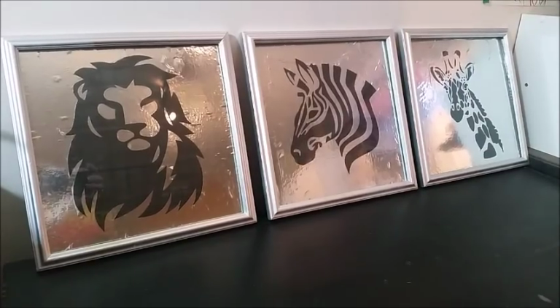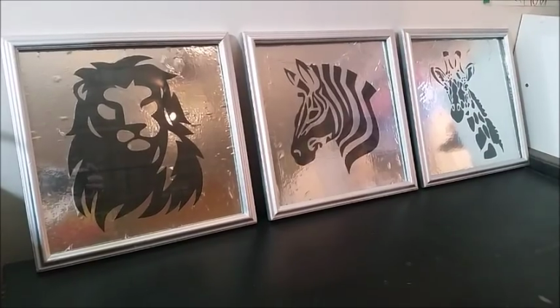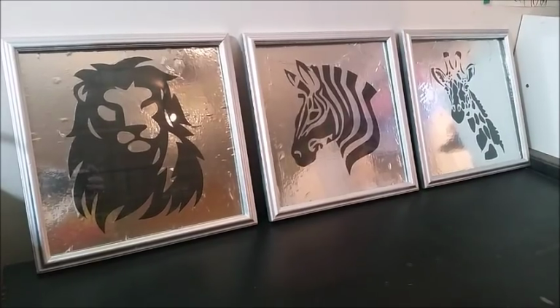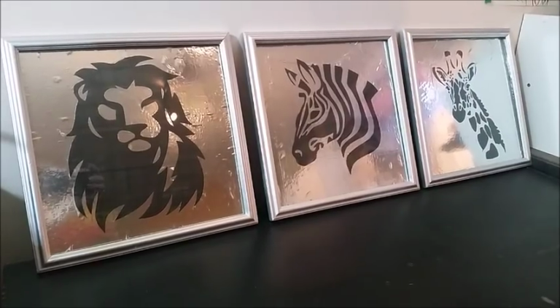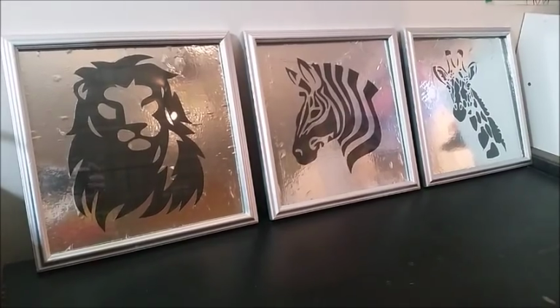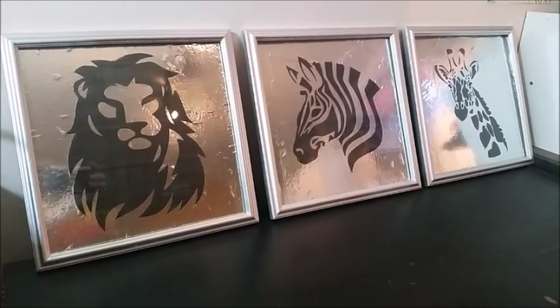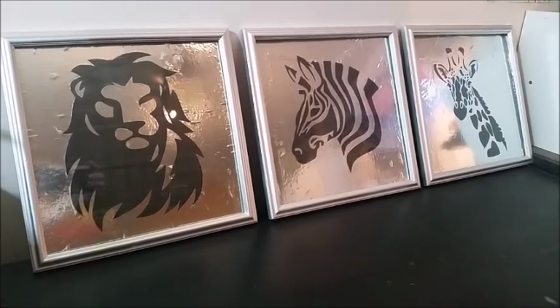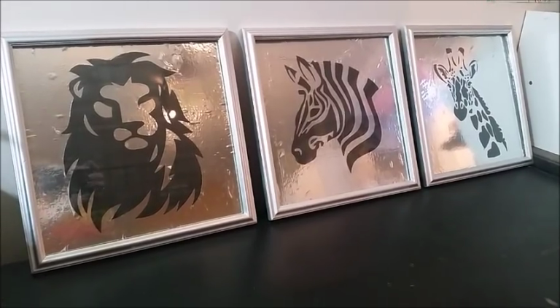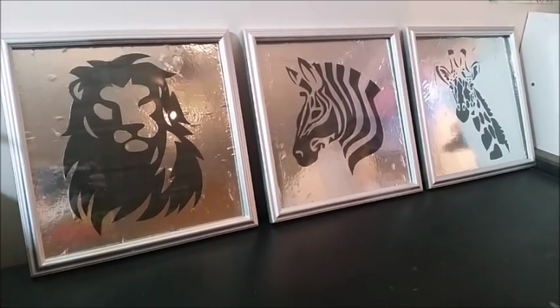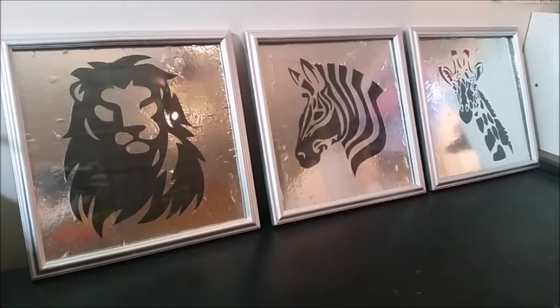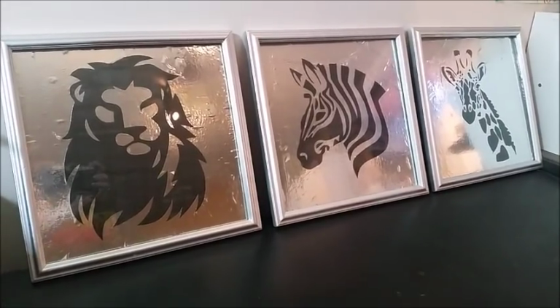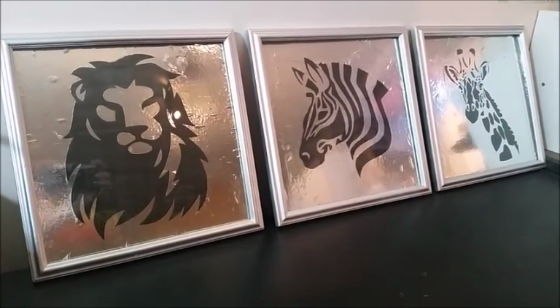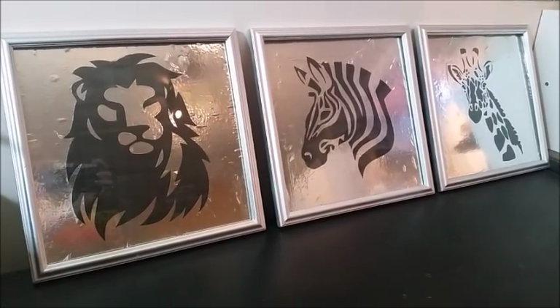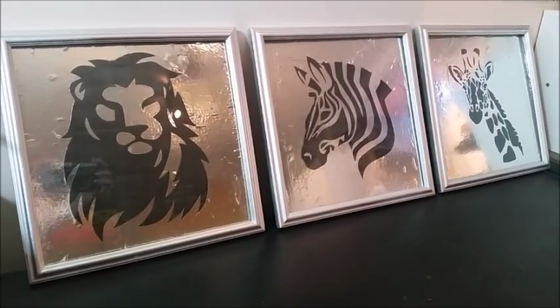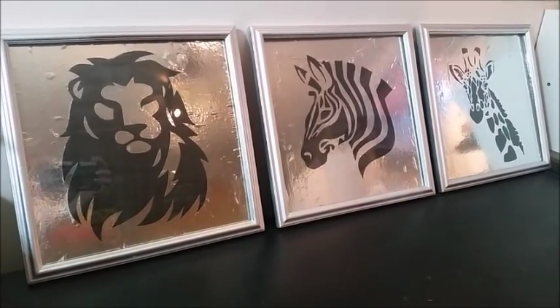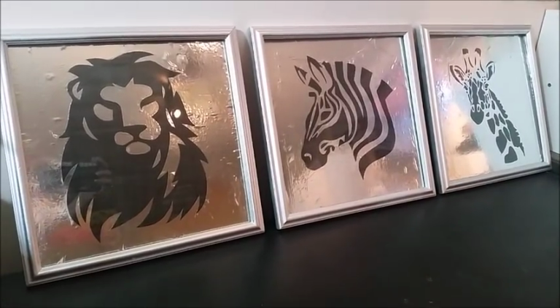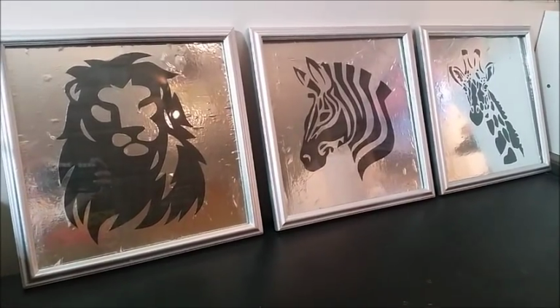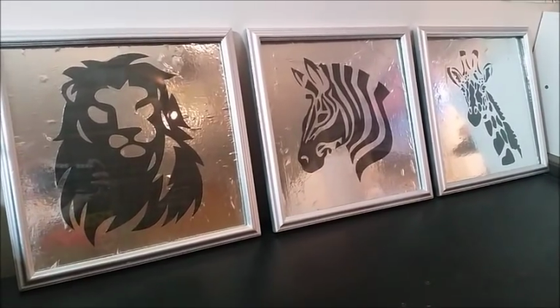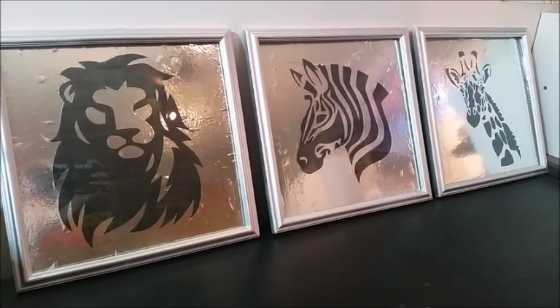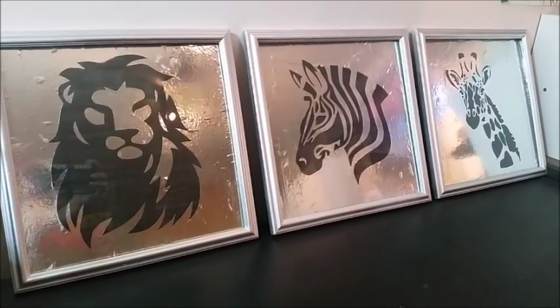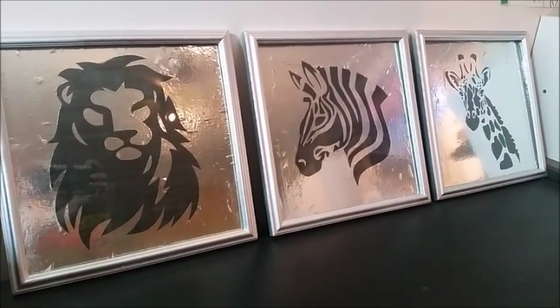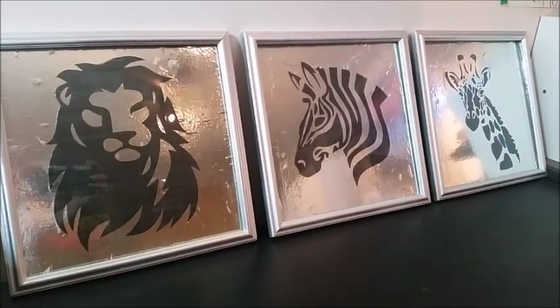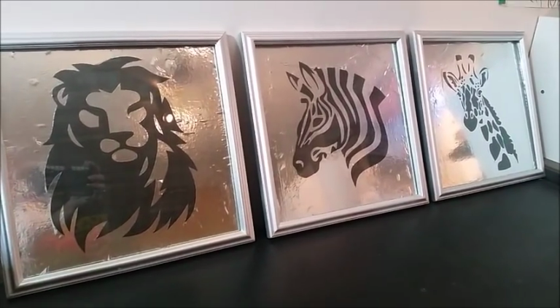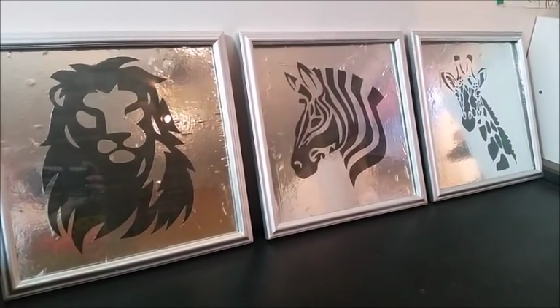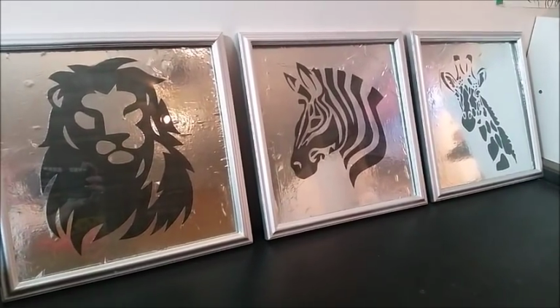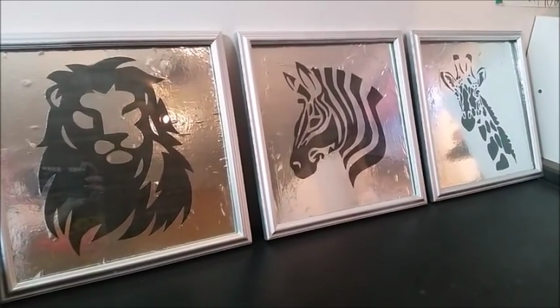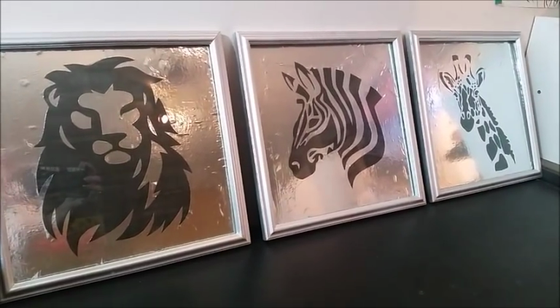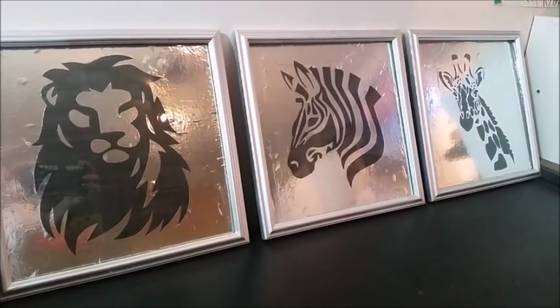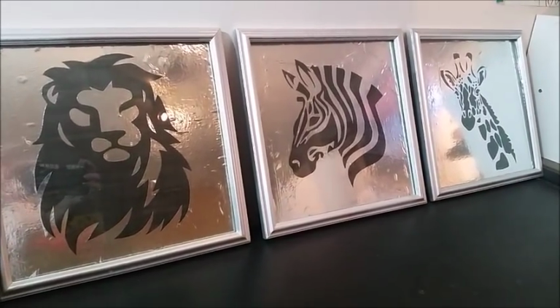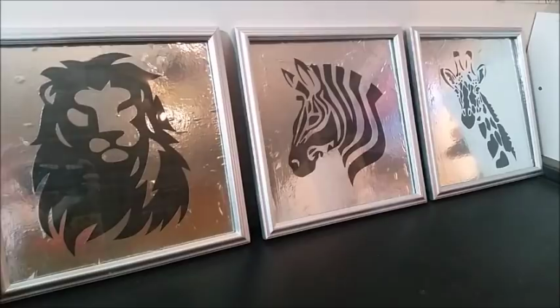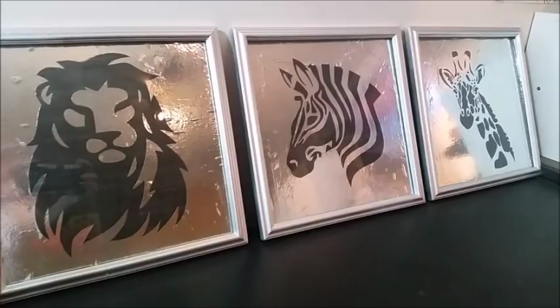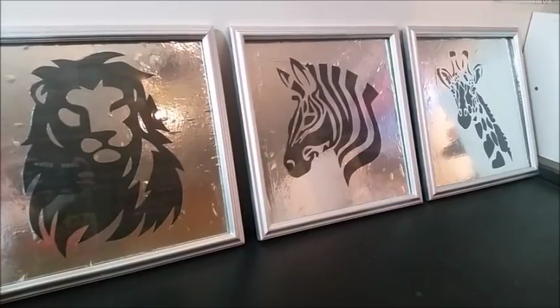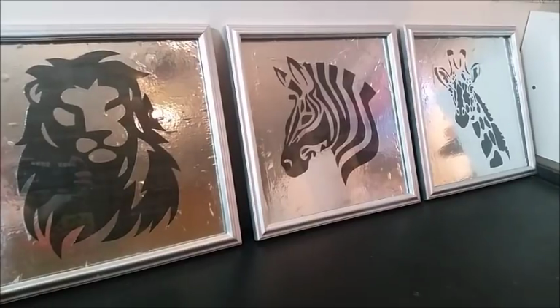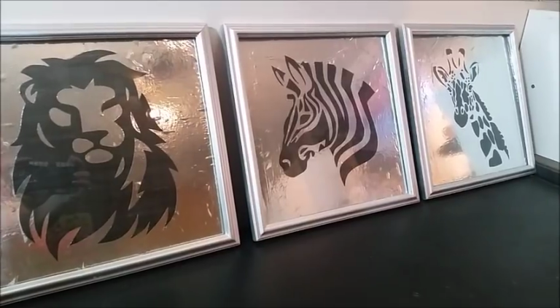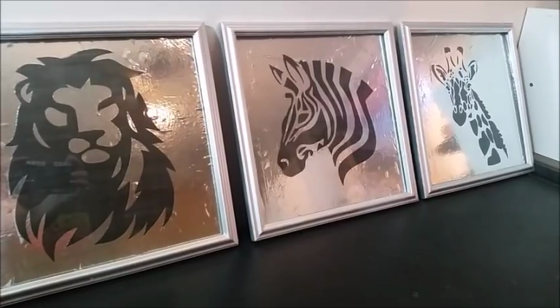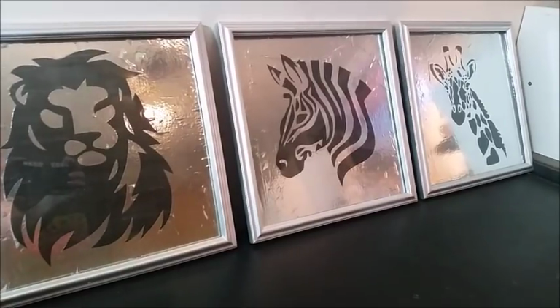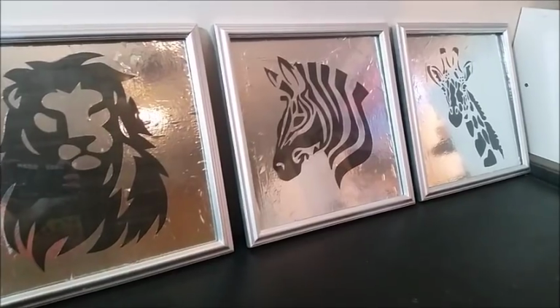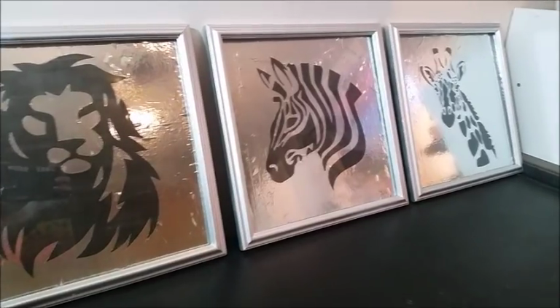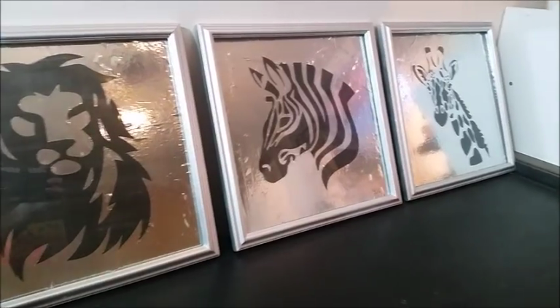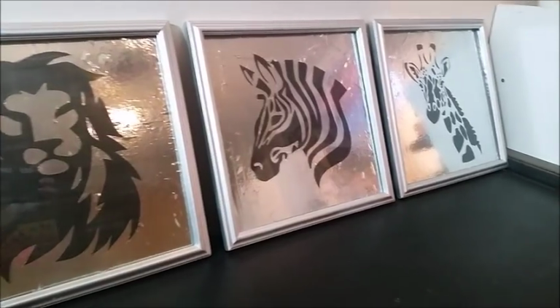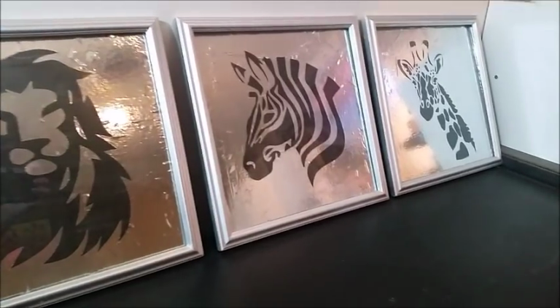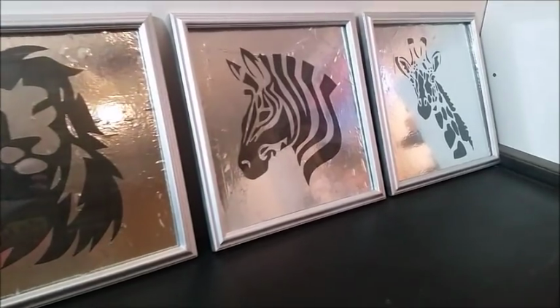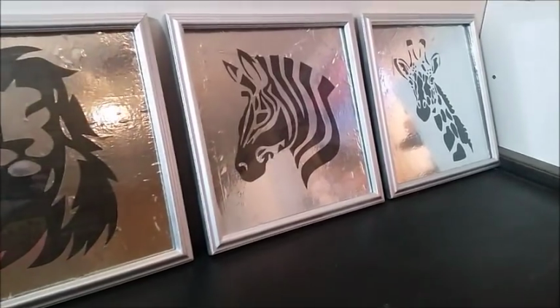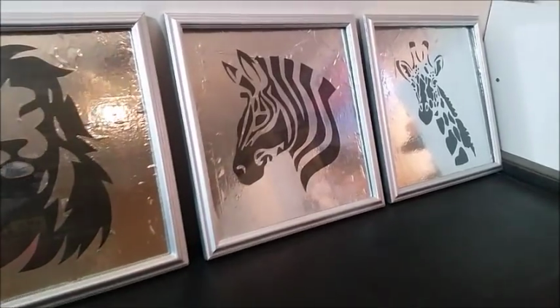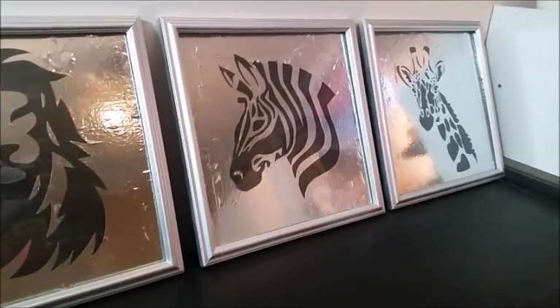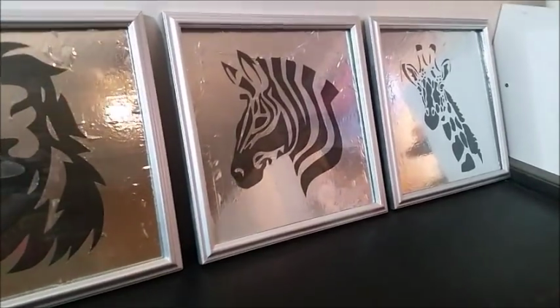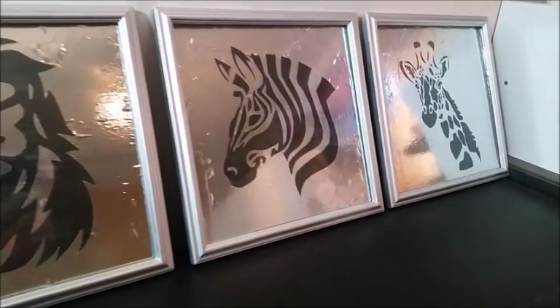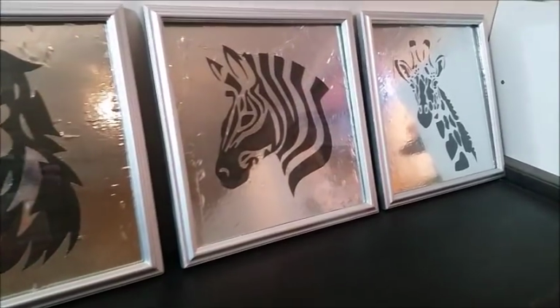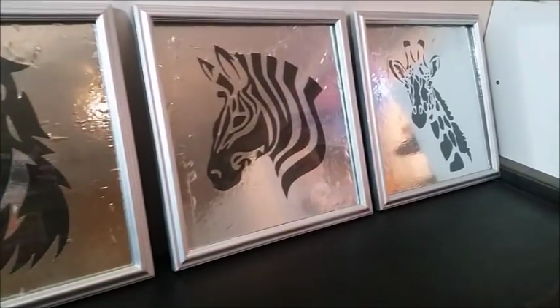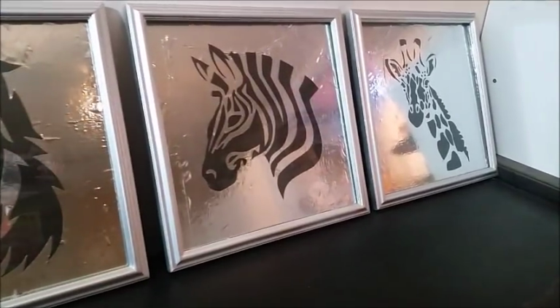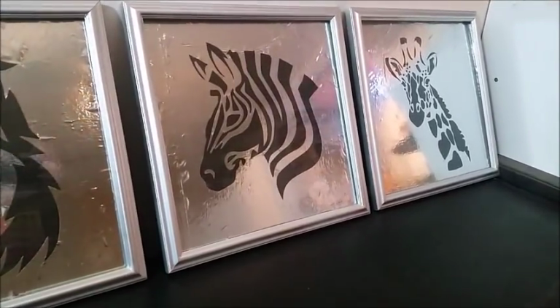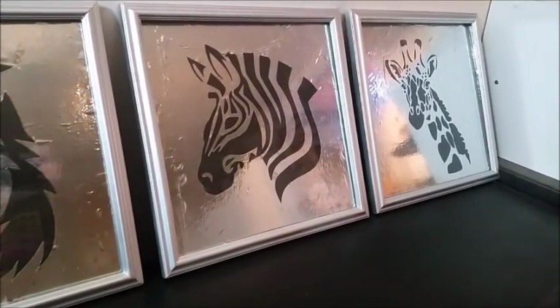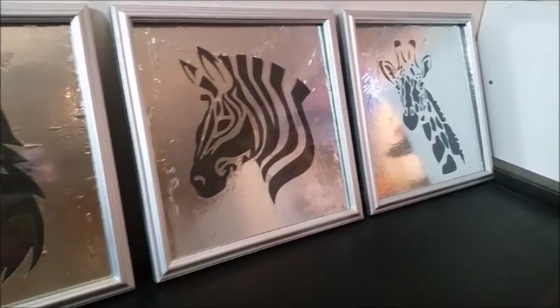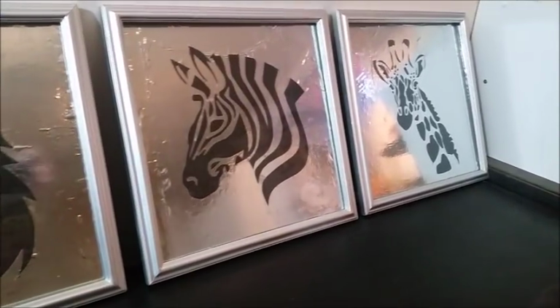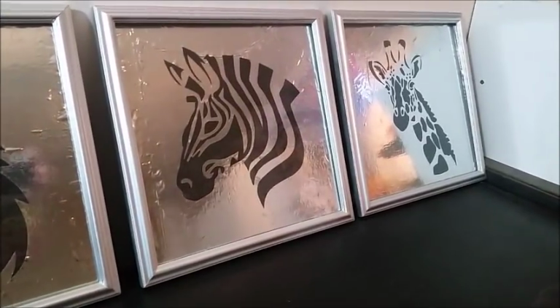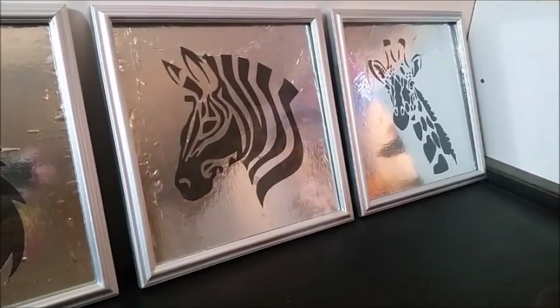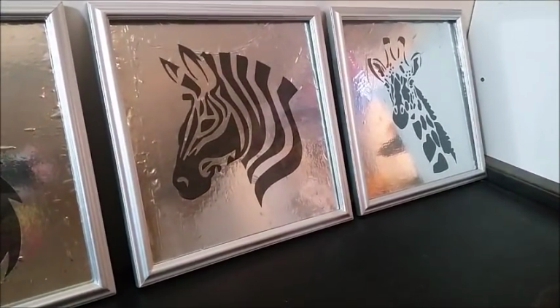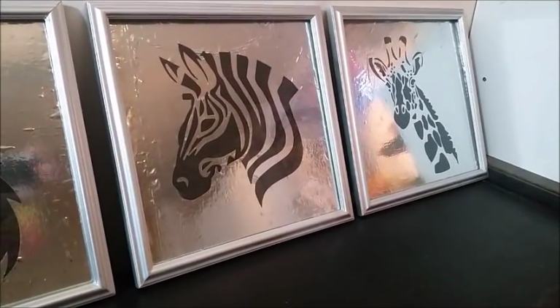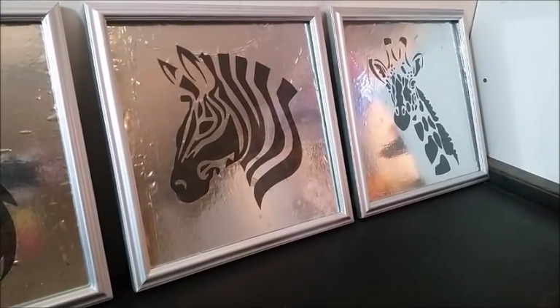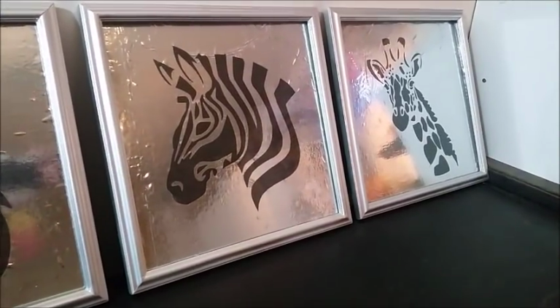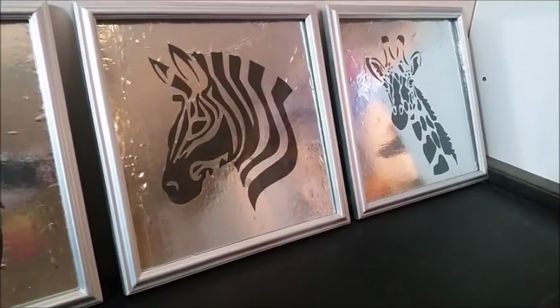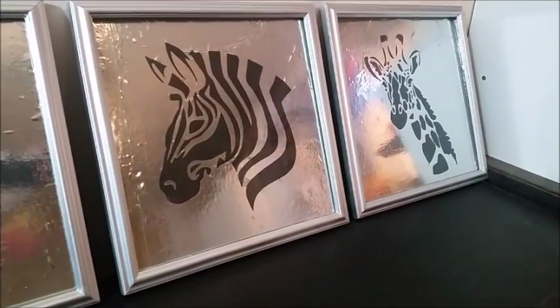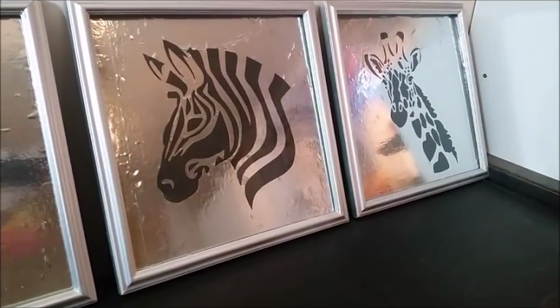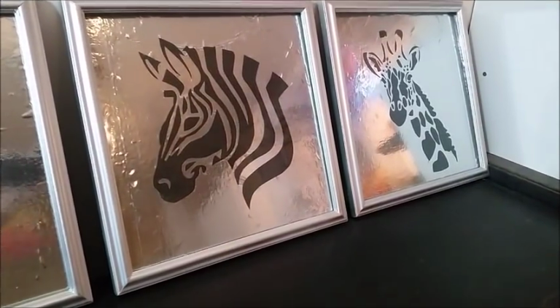Once you have all the paper off, go ahead and trim down the foil to the exact art size using the exacto knife, and put your art in your newly painted frame.